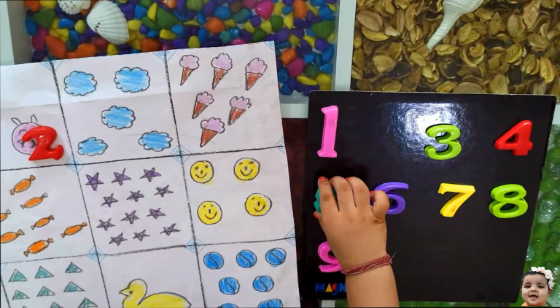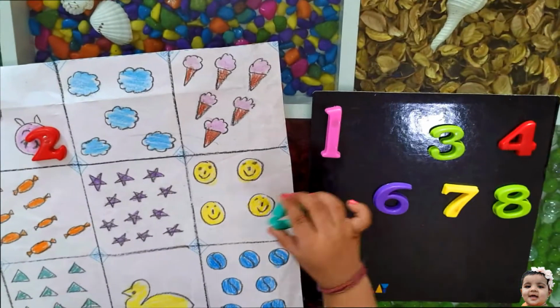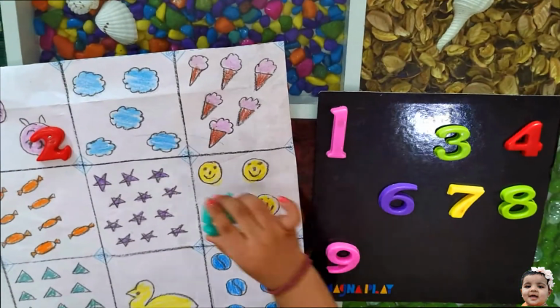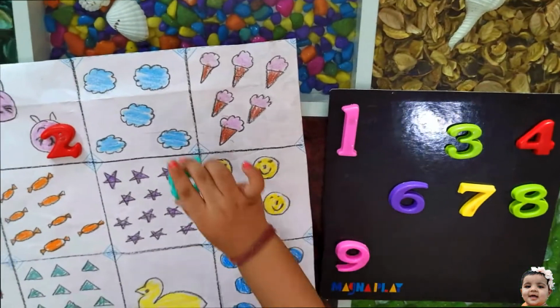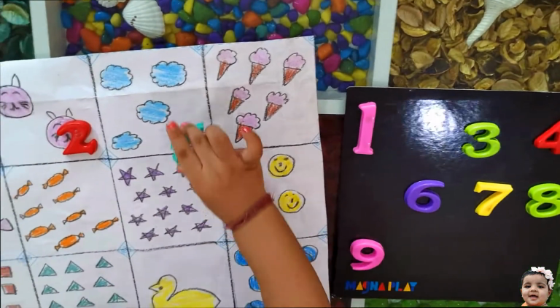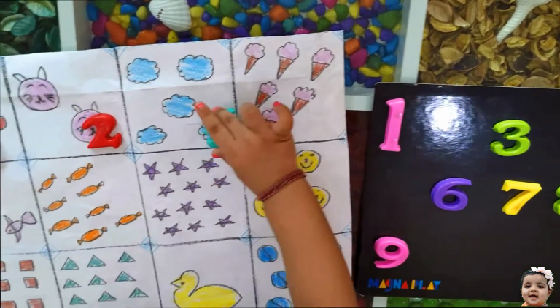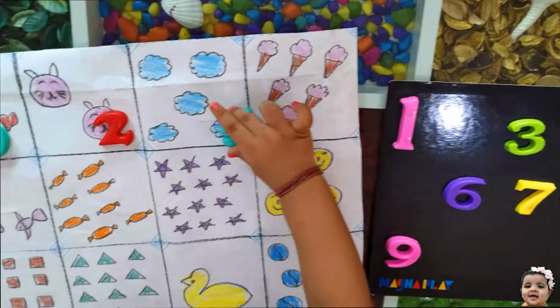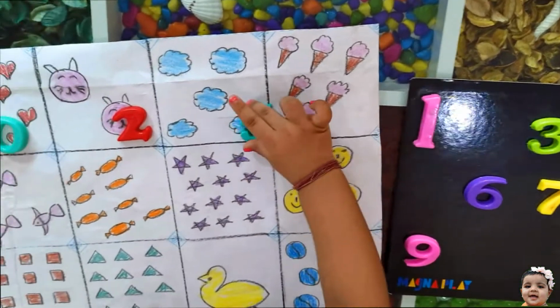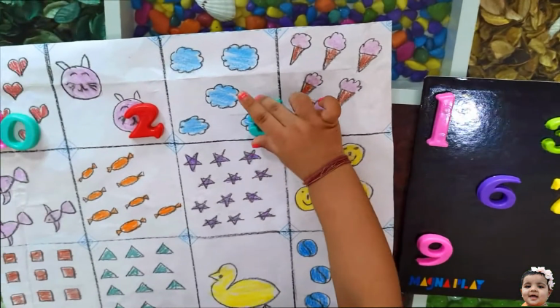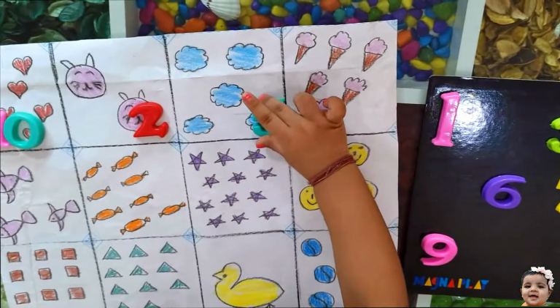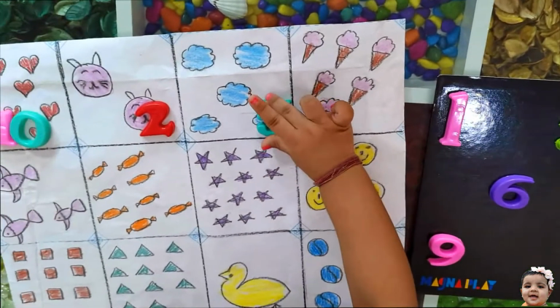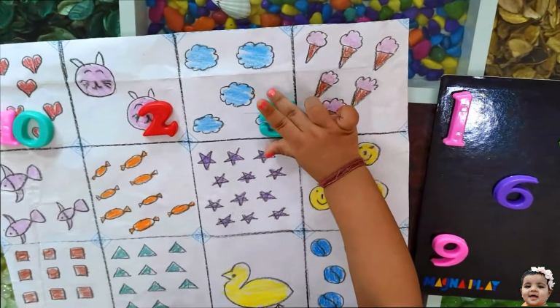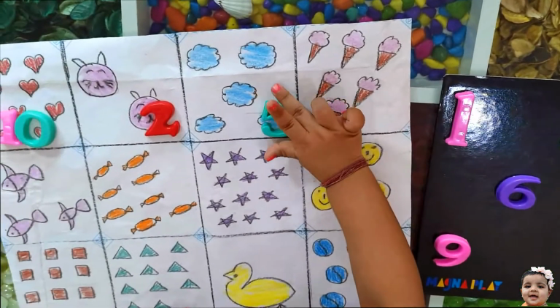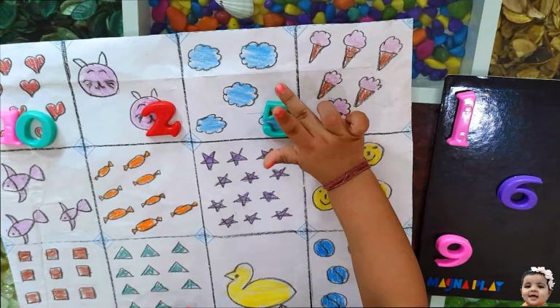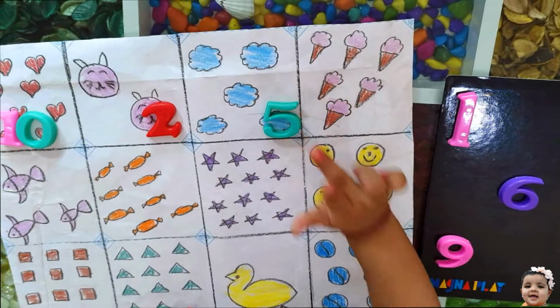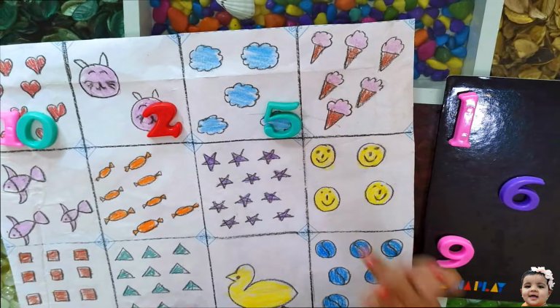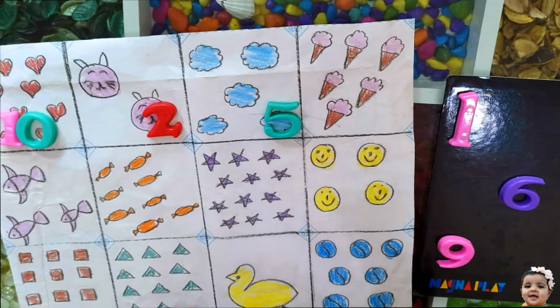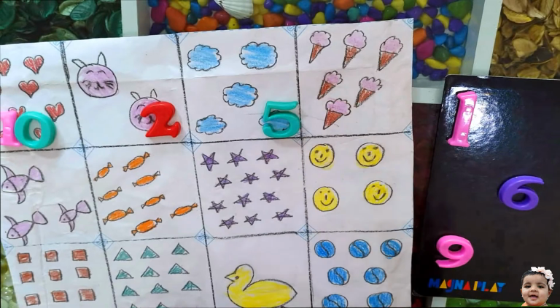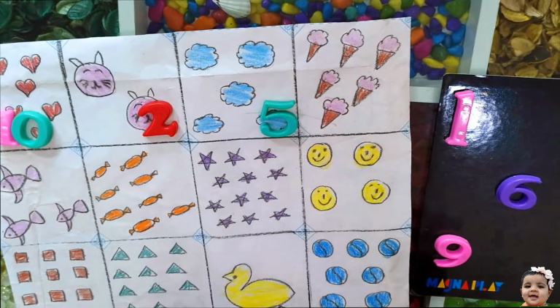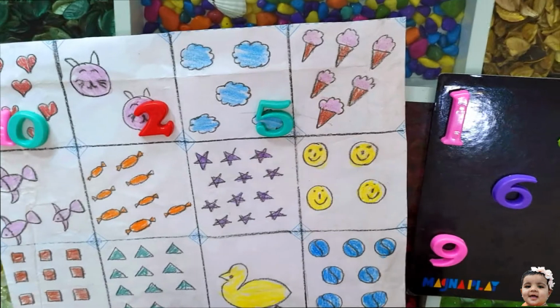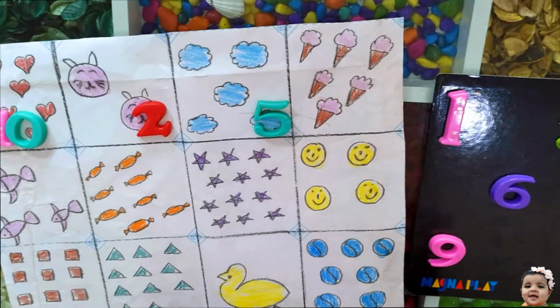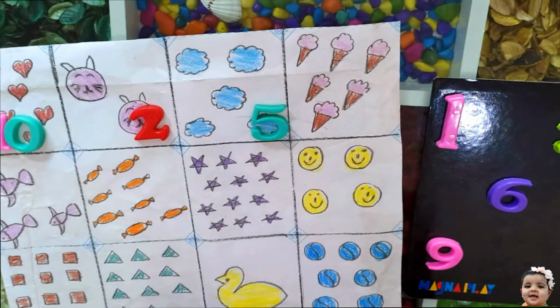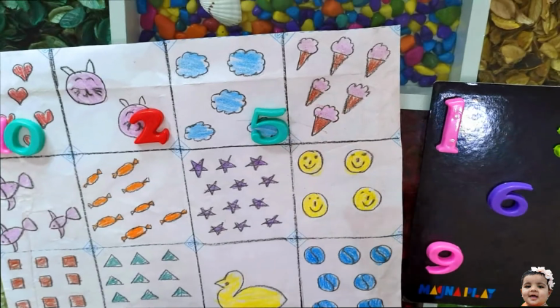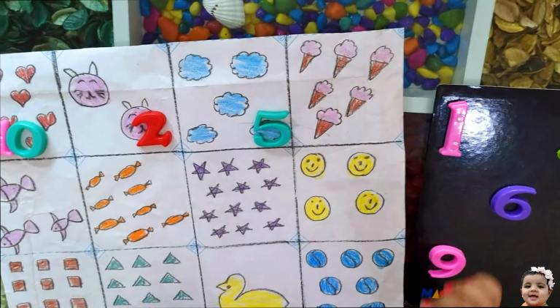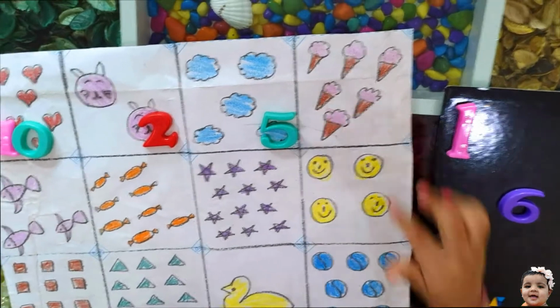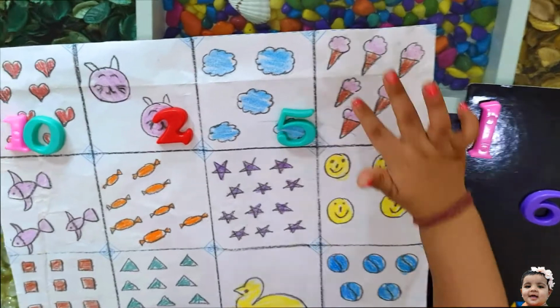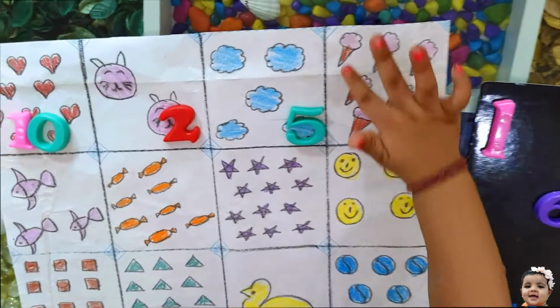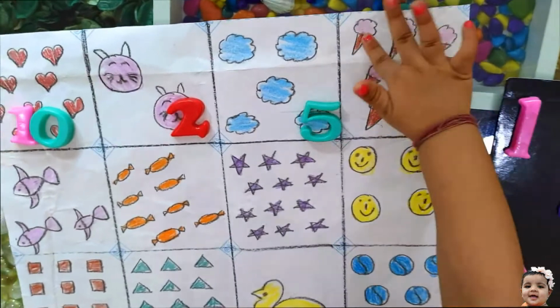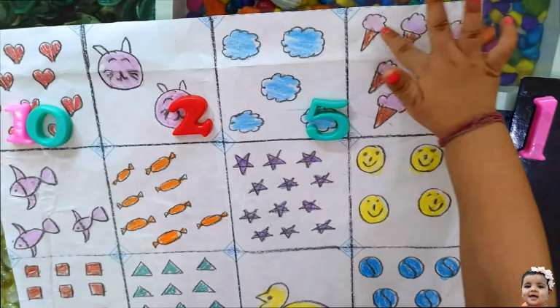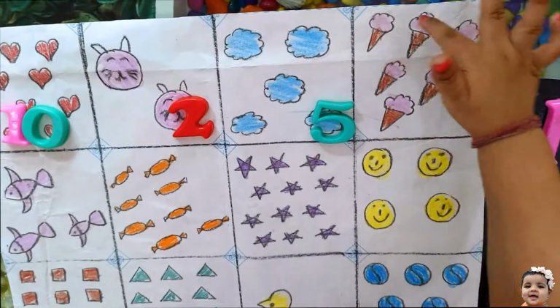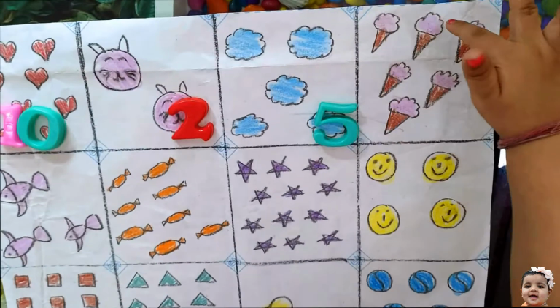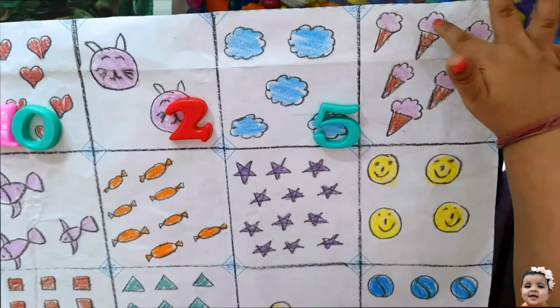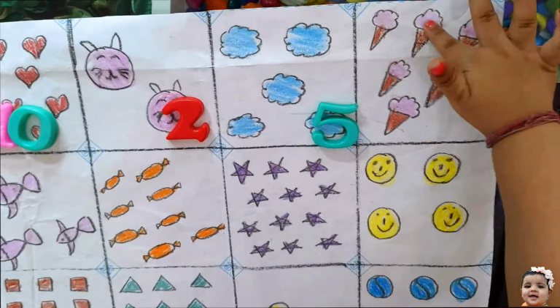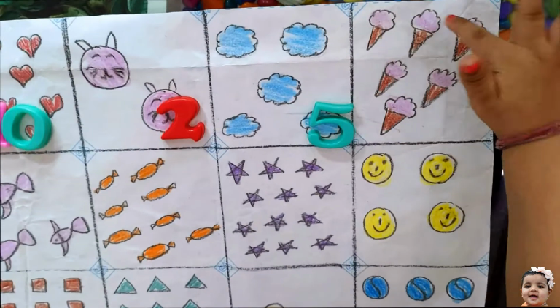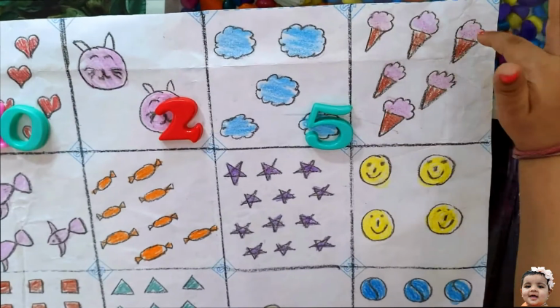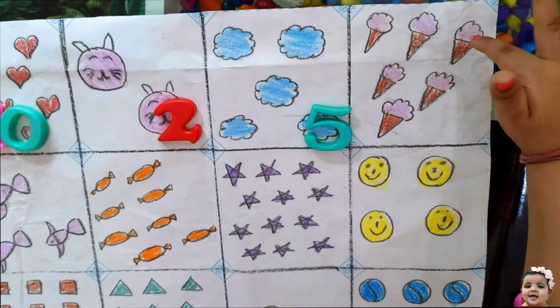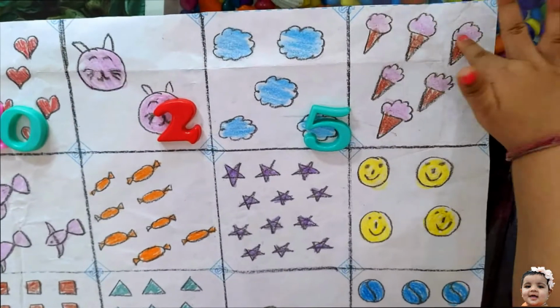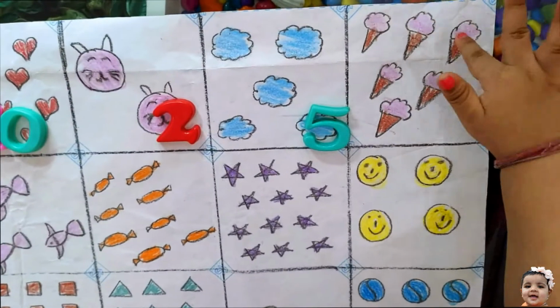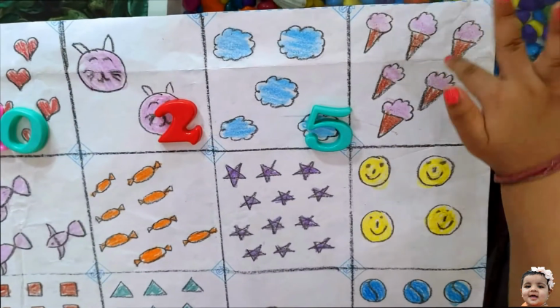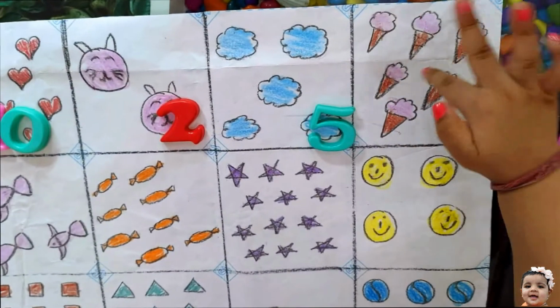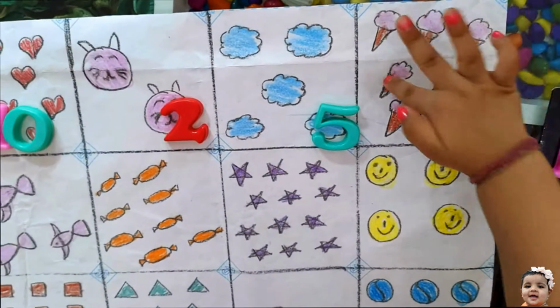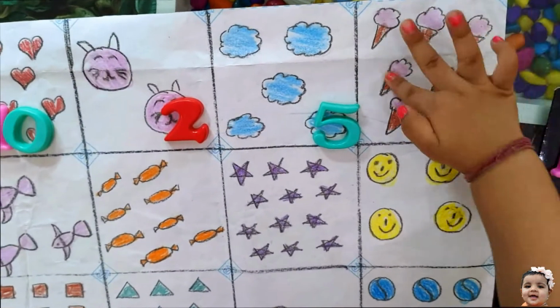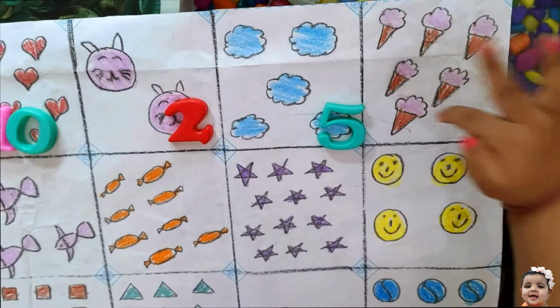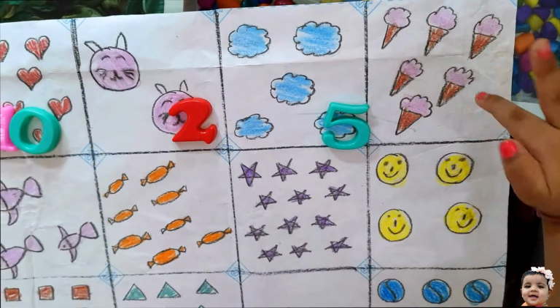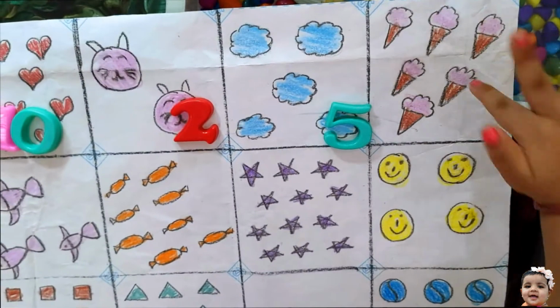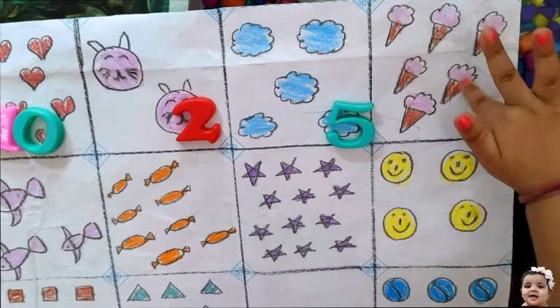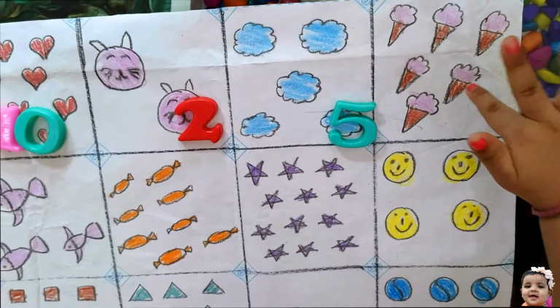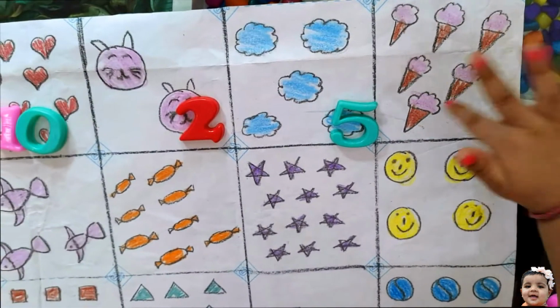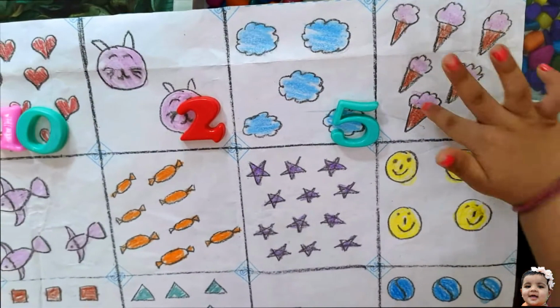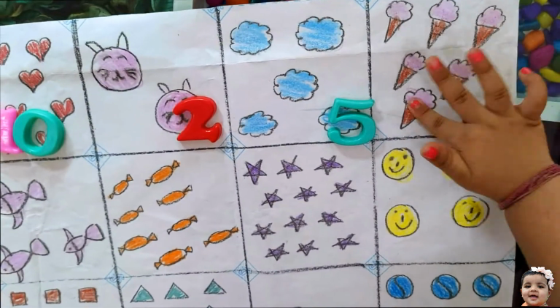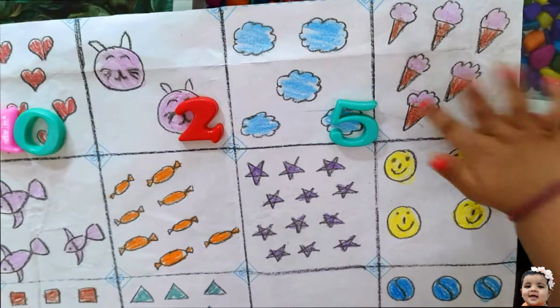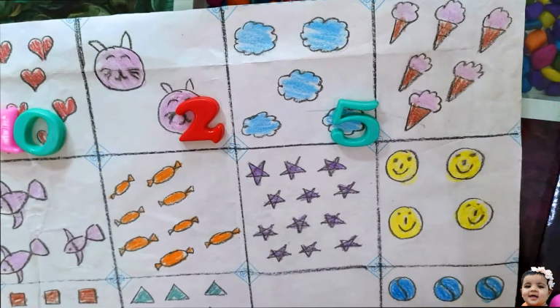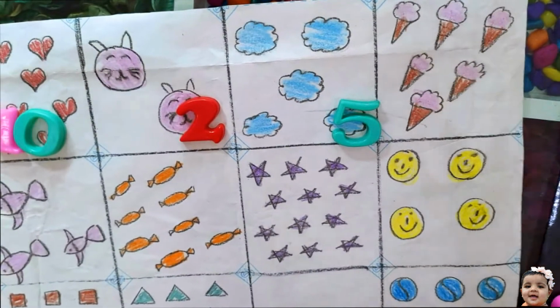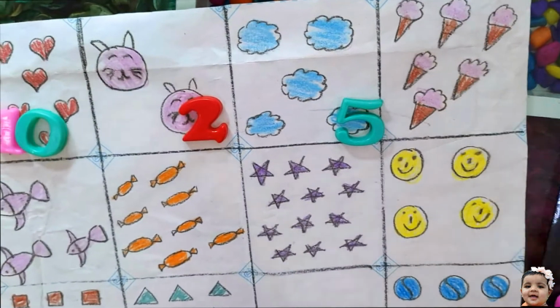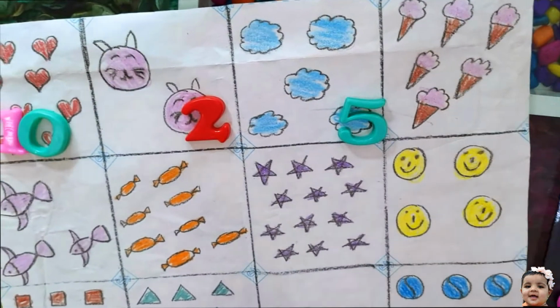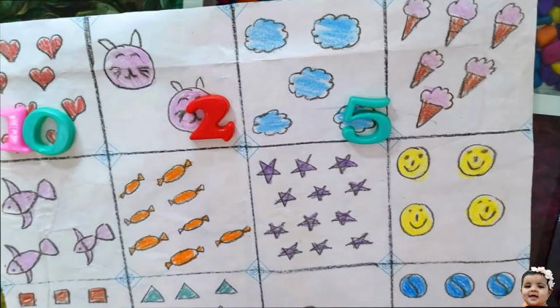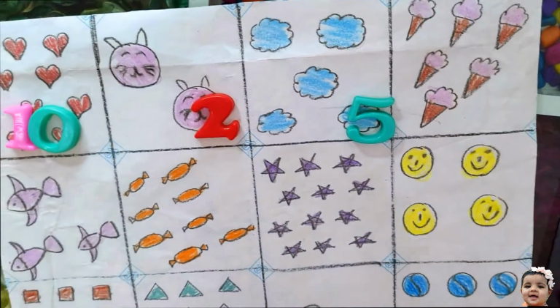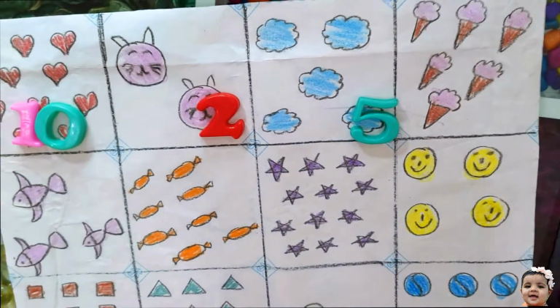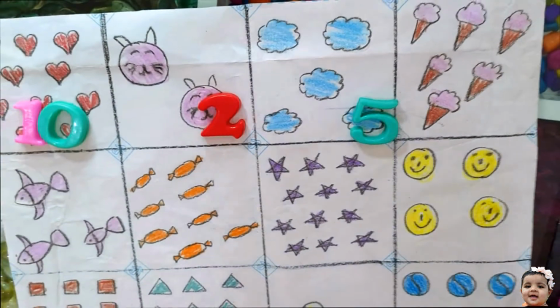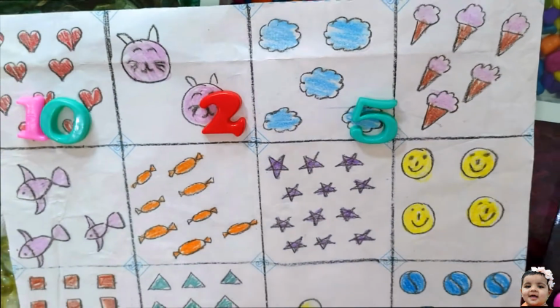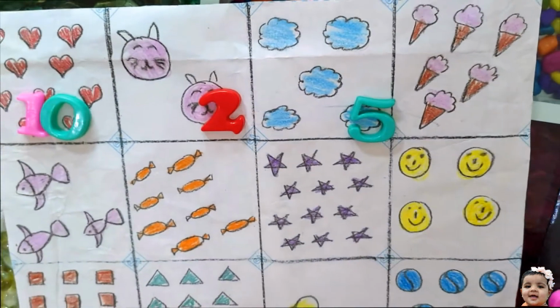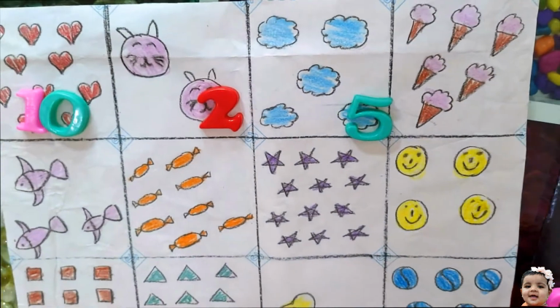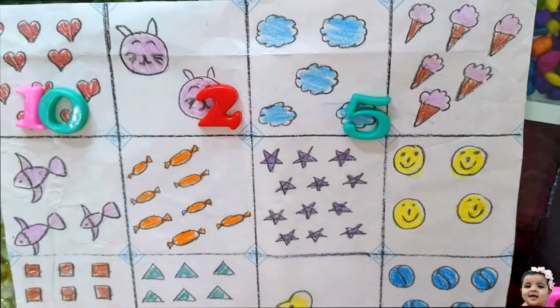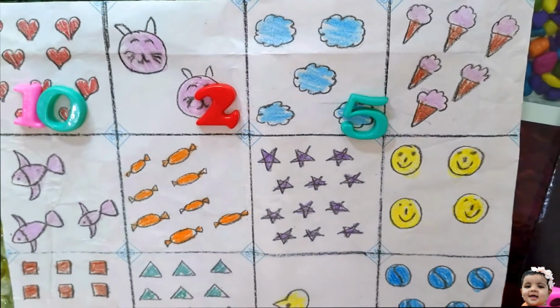Anika, count the ice creams. 1, 2, 3, 4, 5, 6, 7, 9, 10. Excellent.